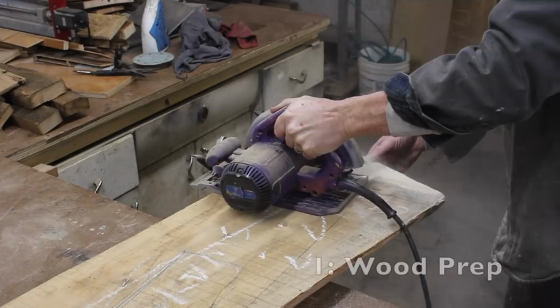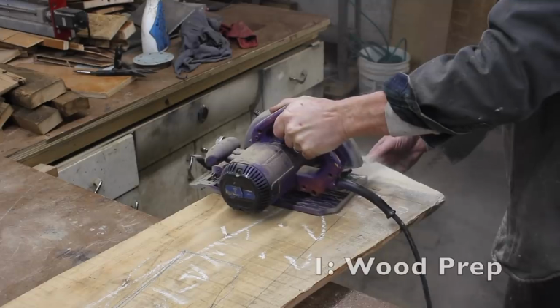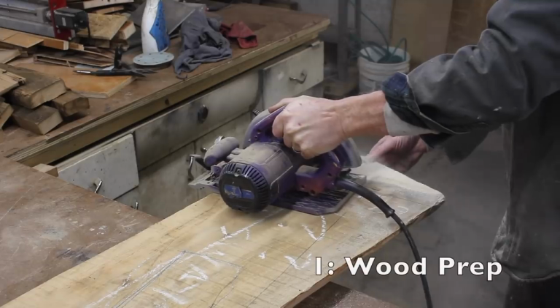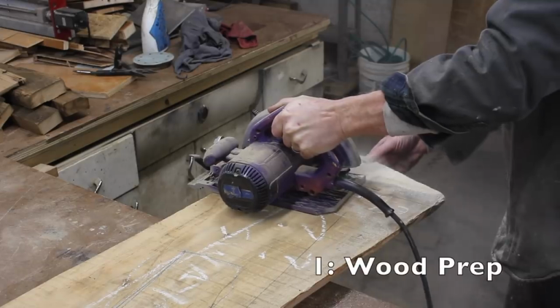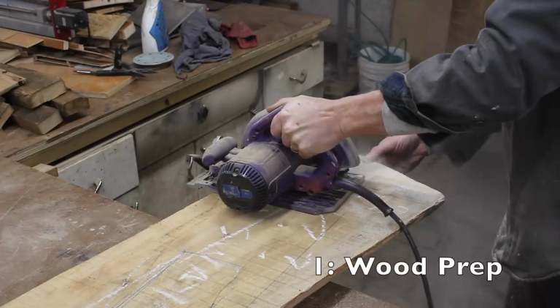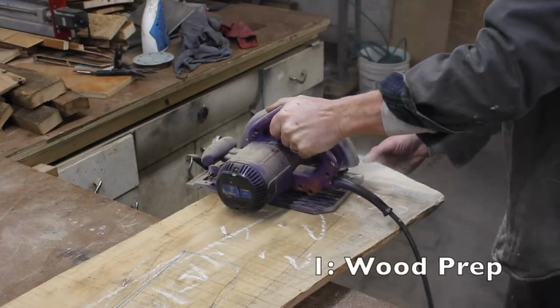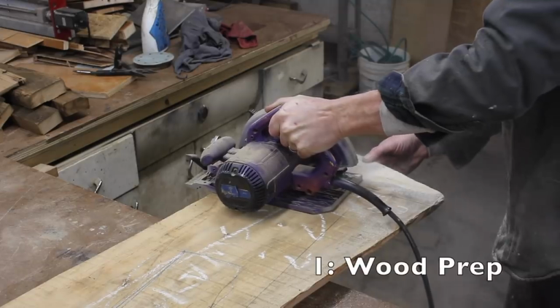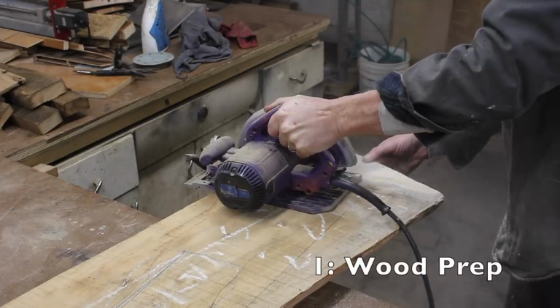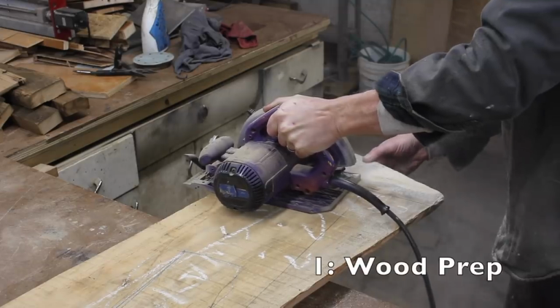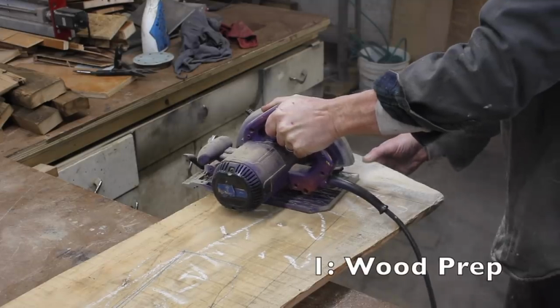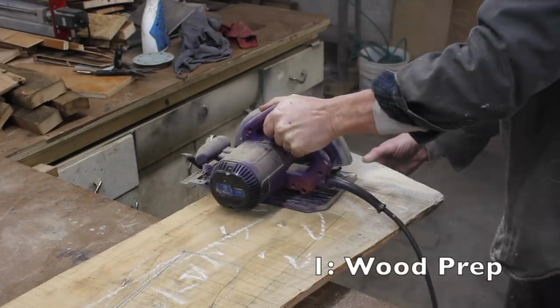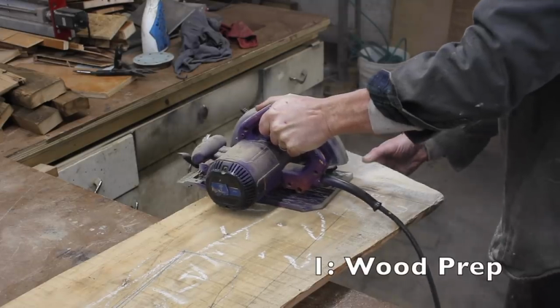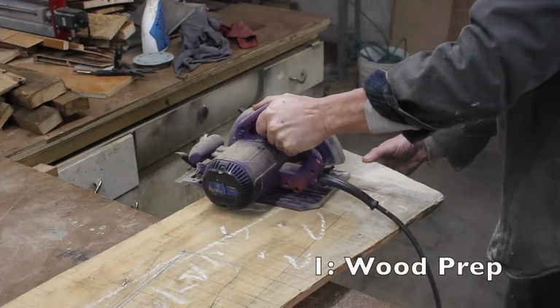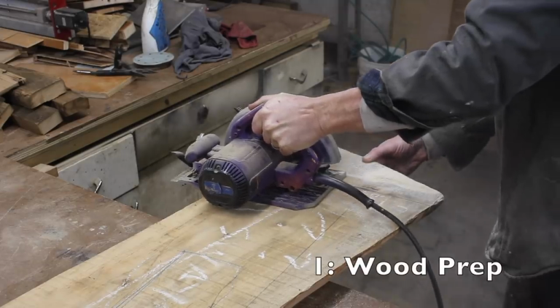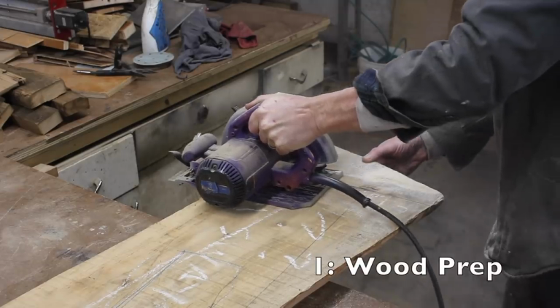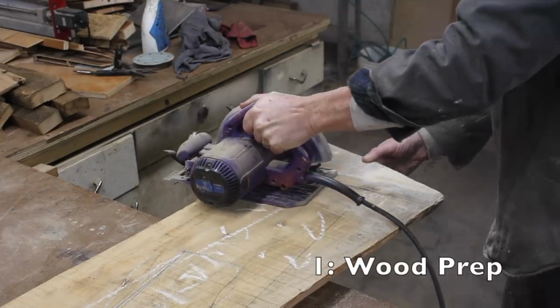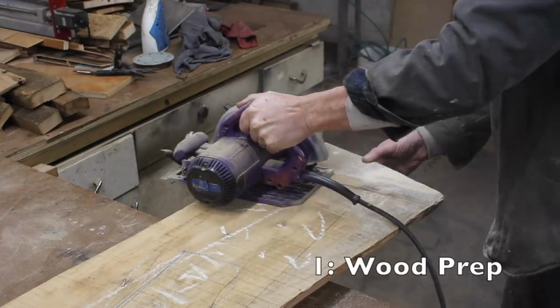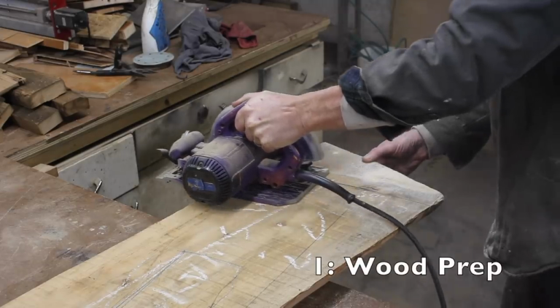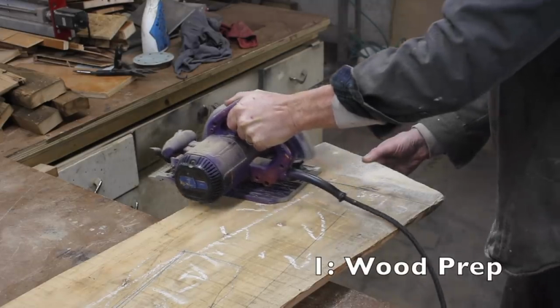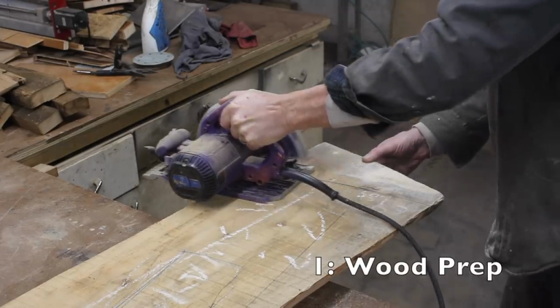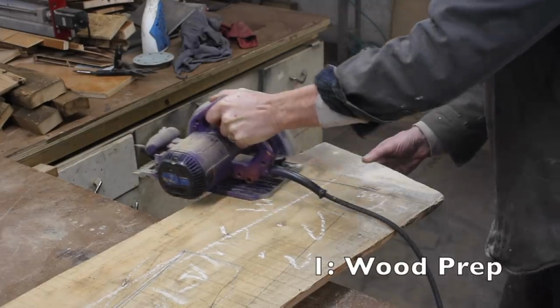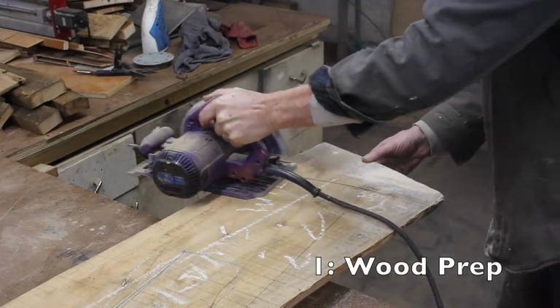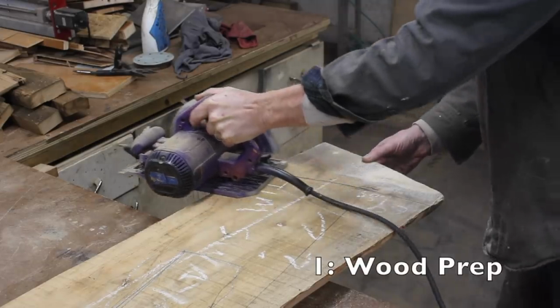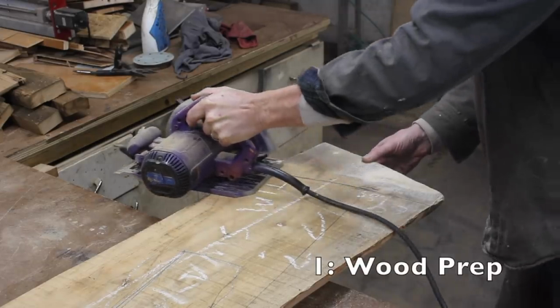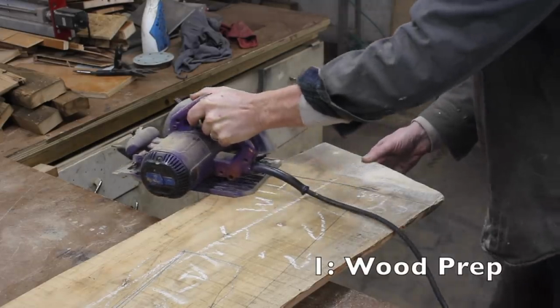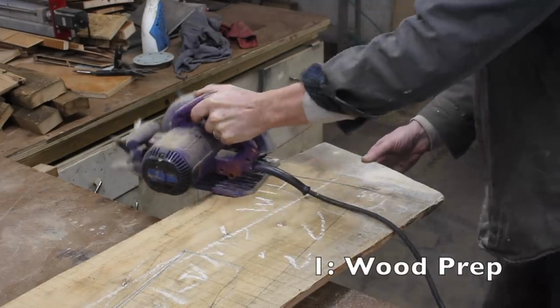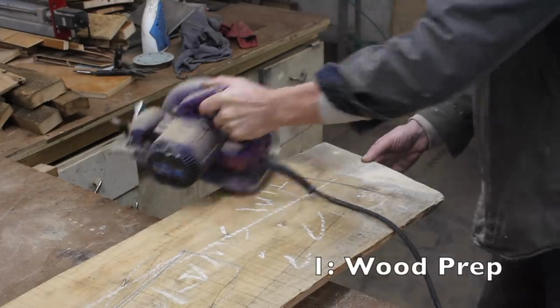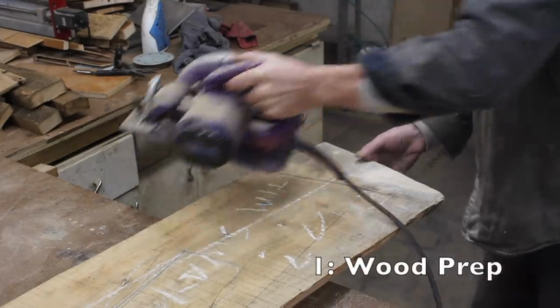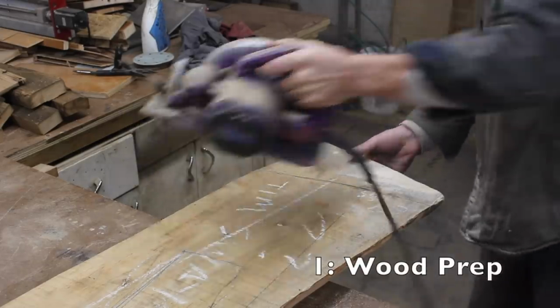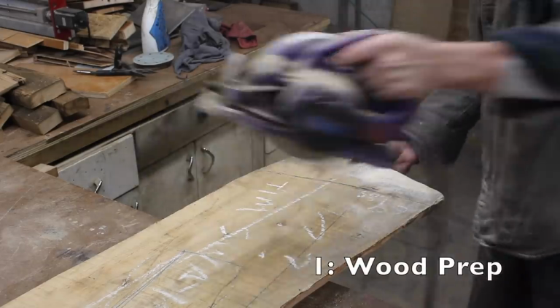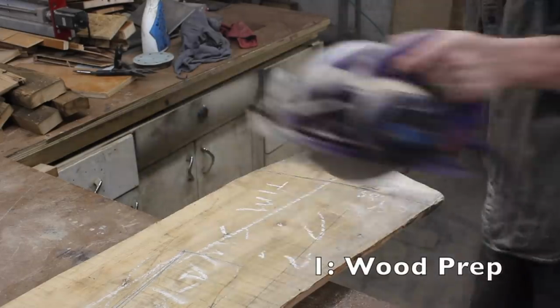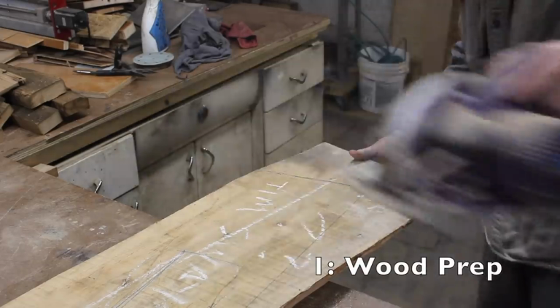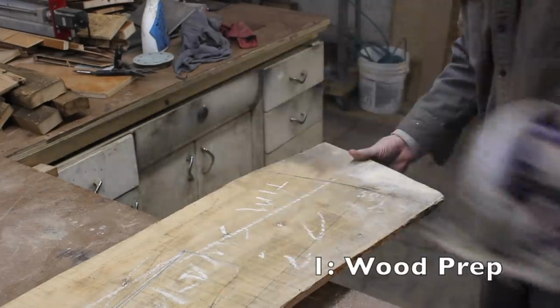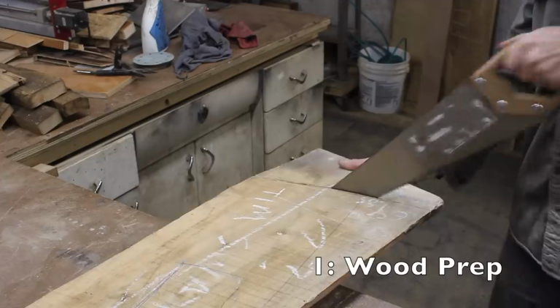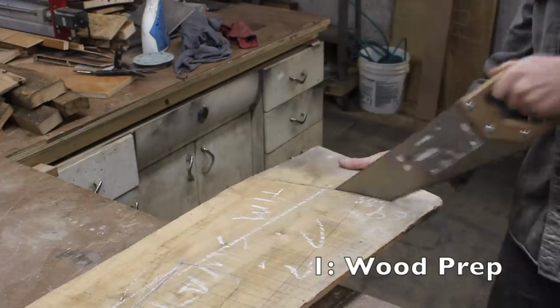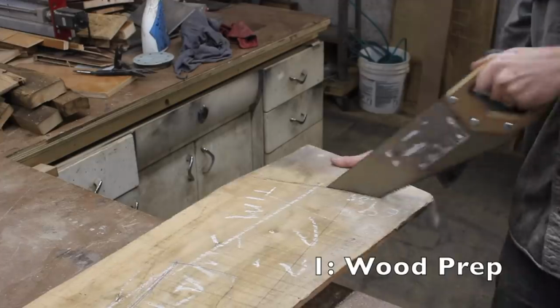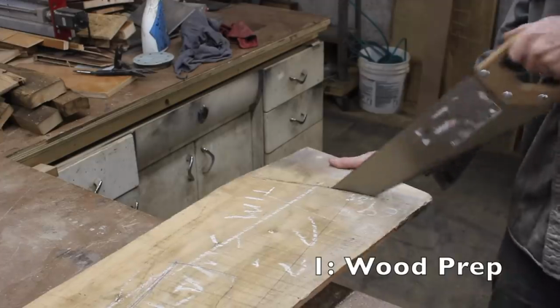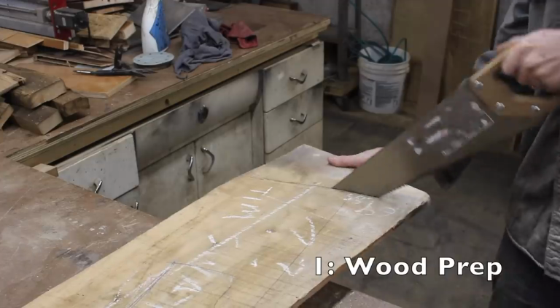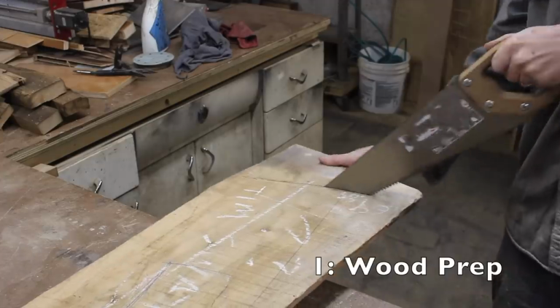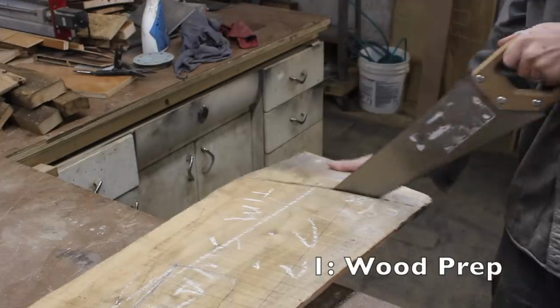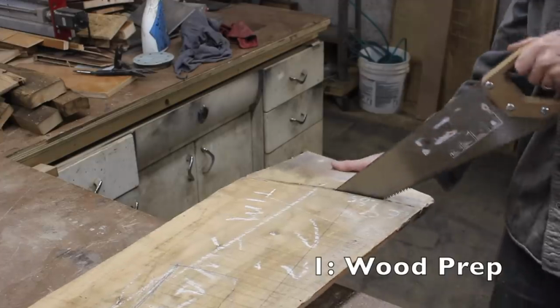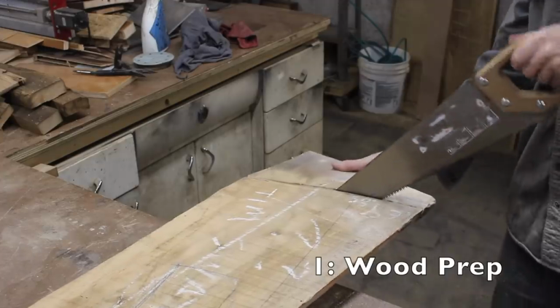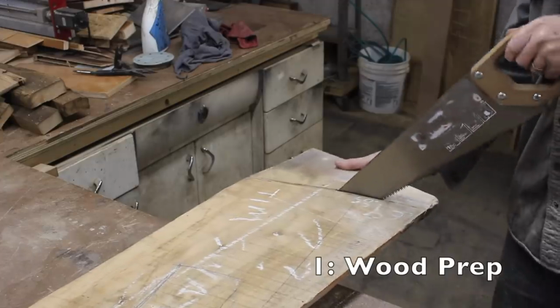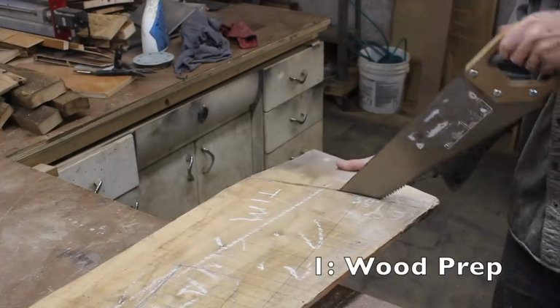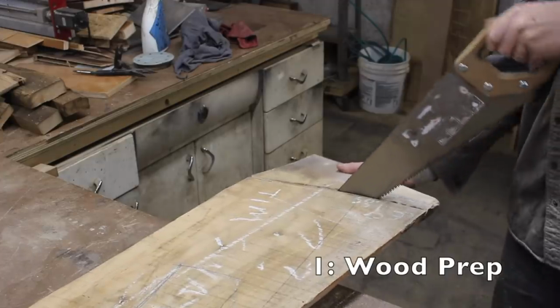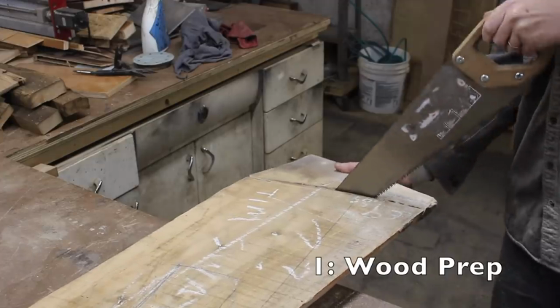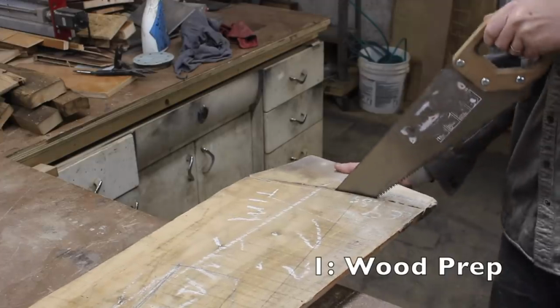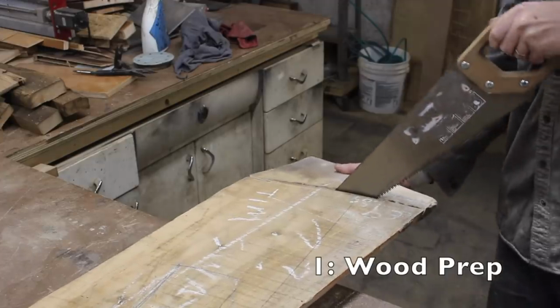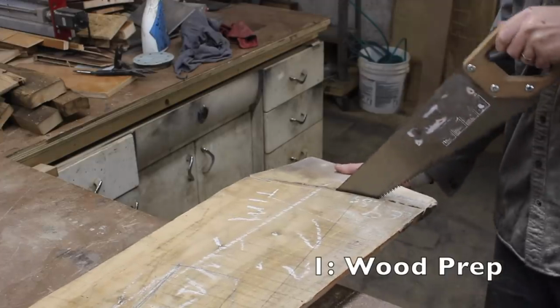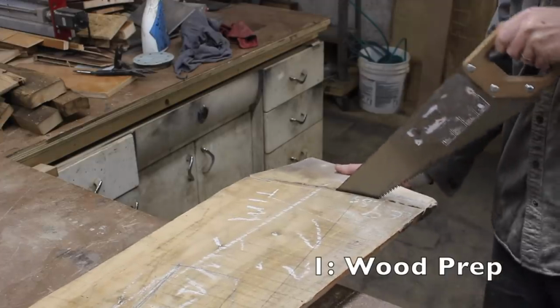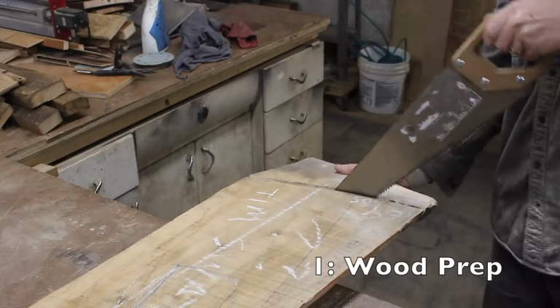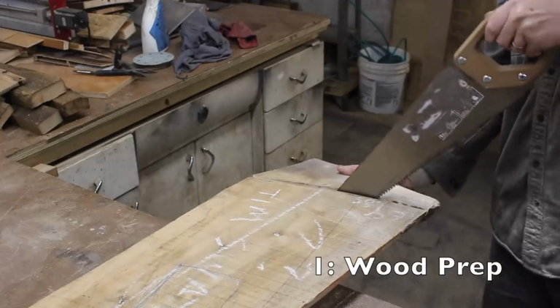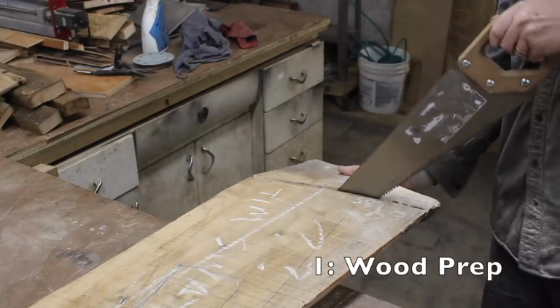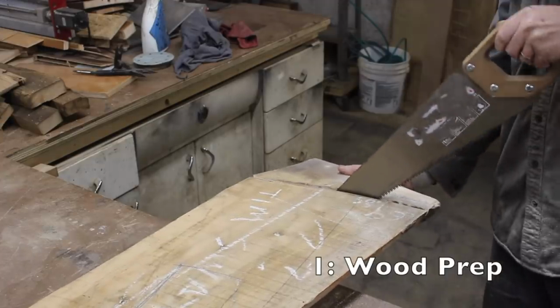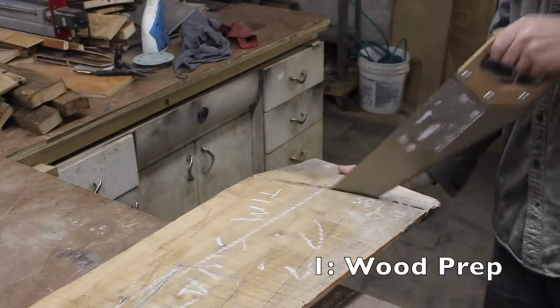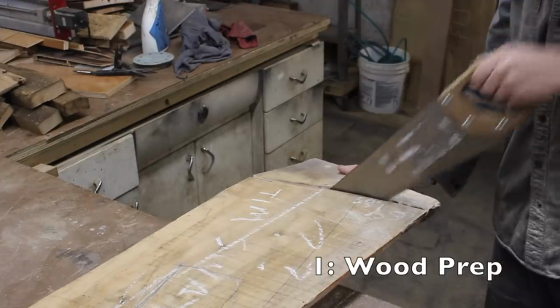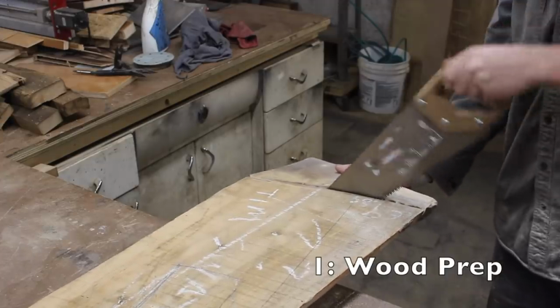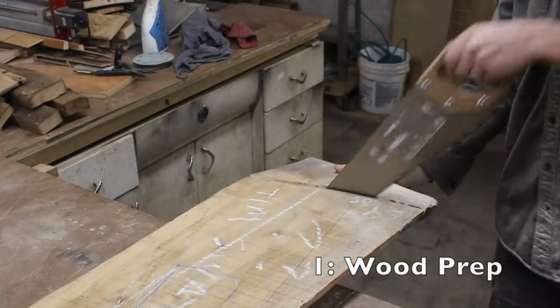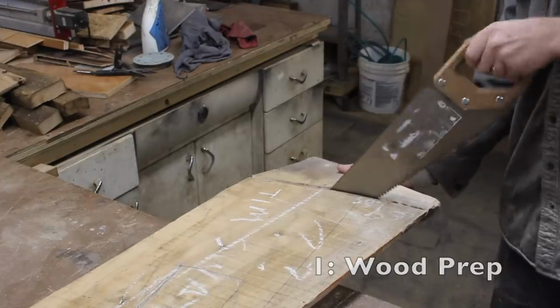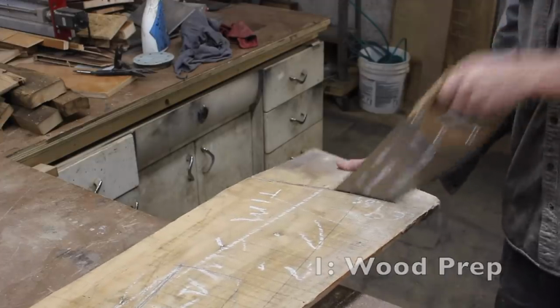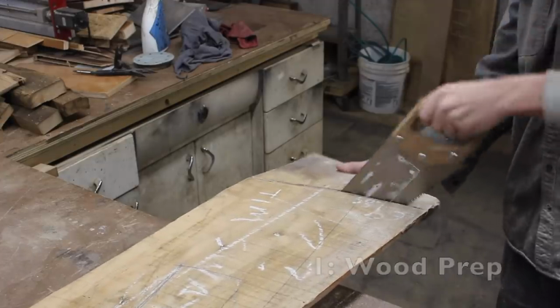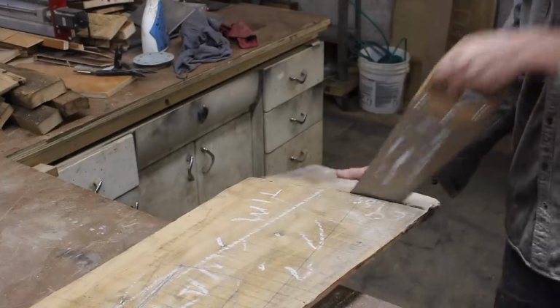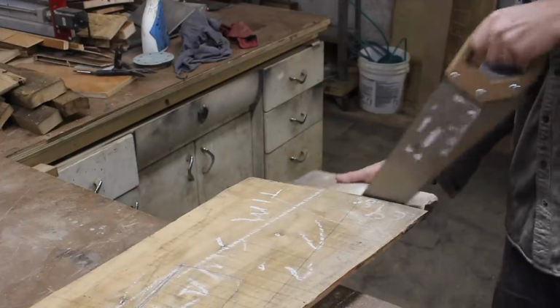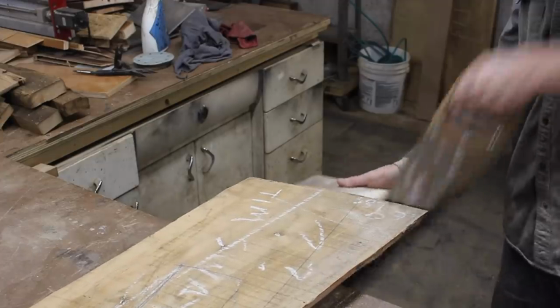This is a really fun build. This is a custom 6-string bass guitar that I made for my new friend Alex.